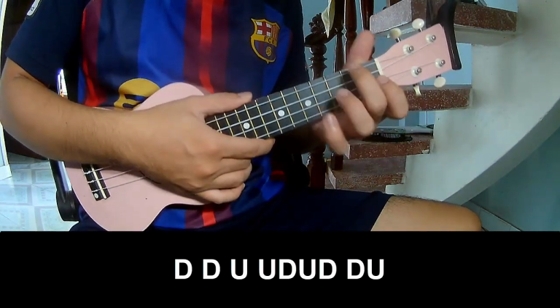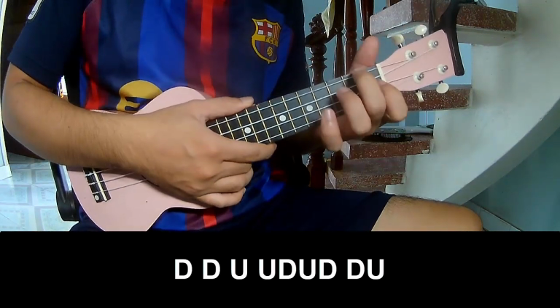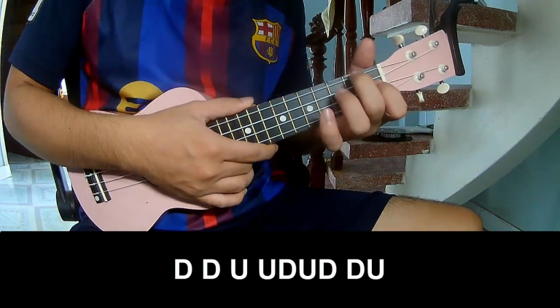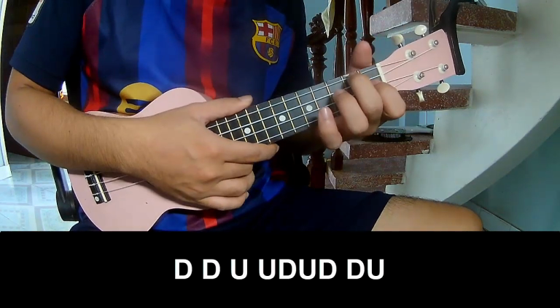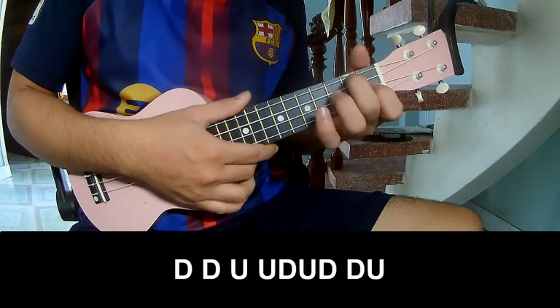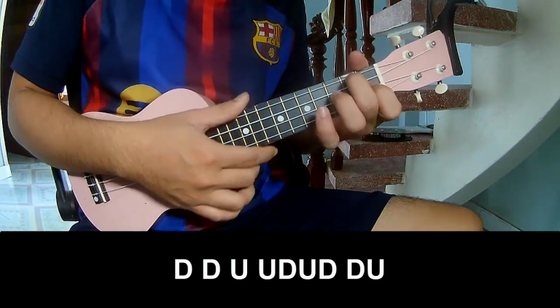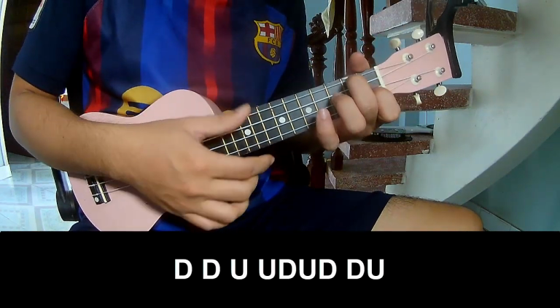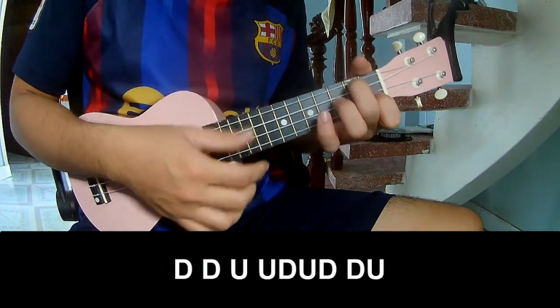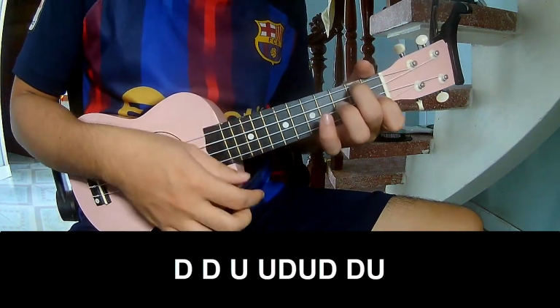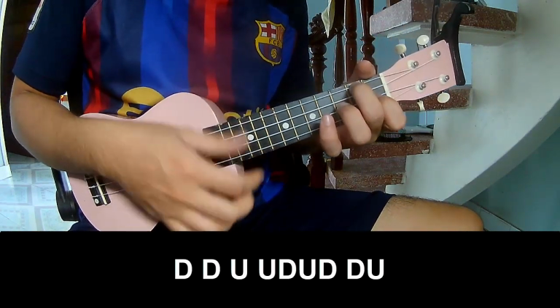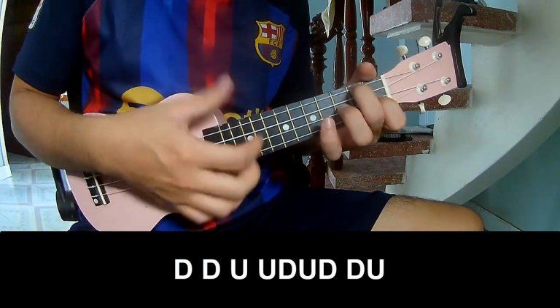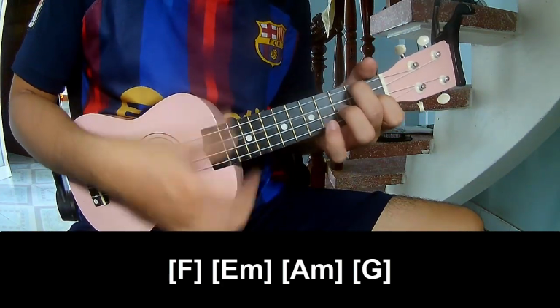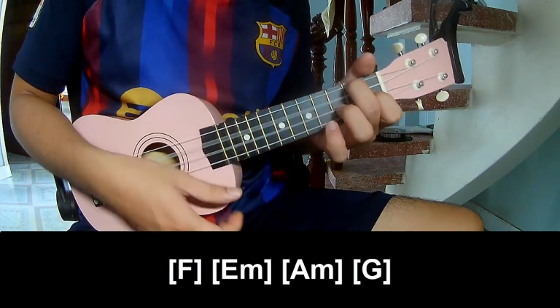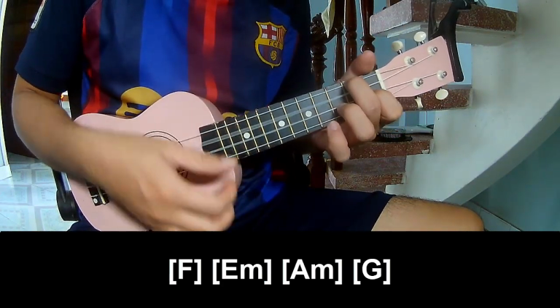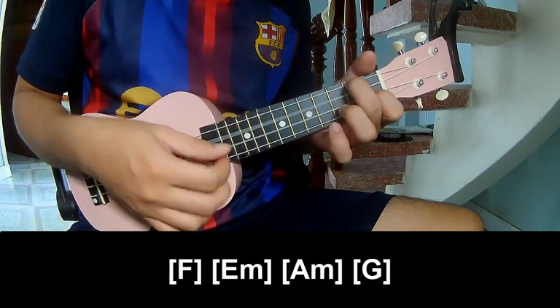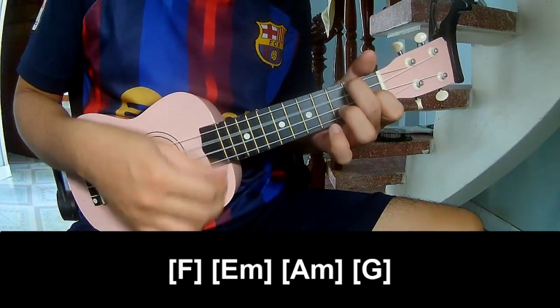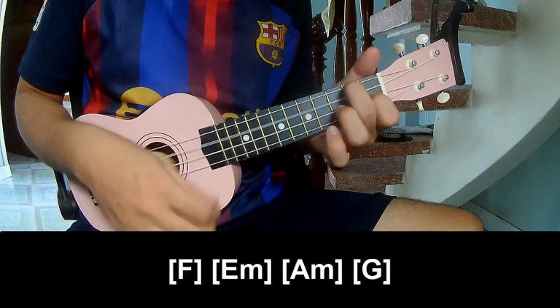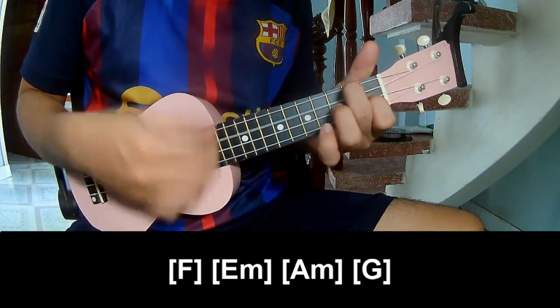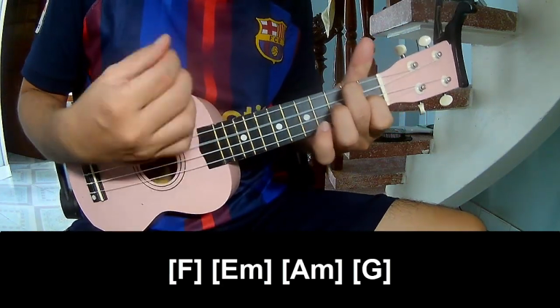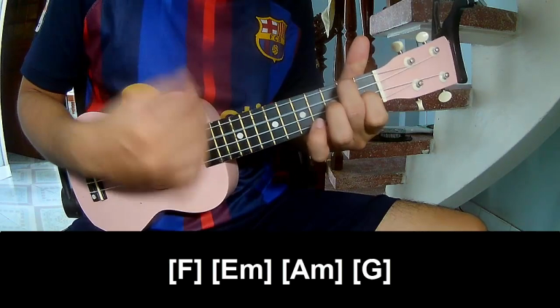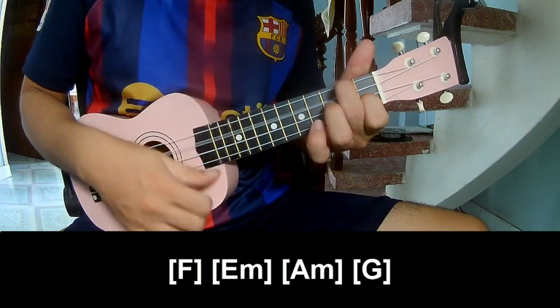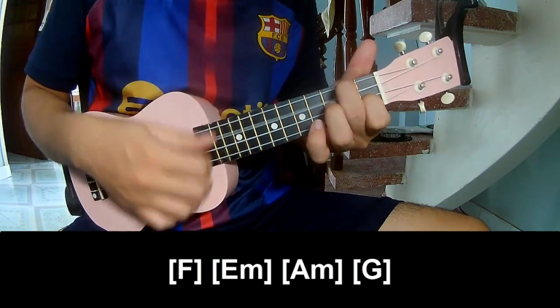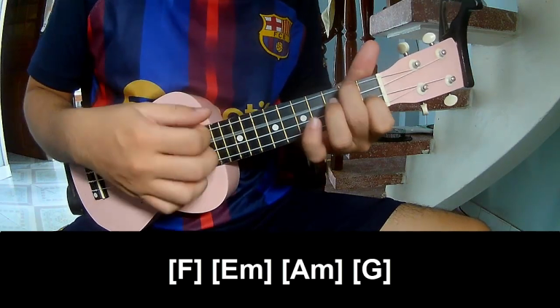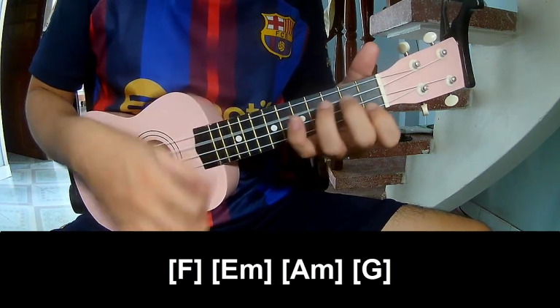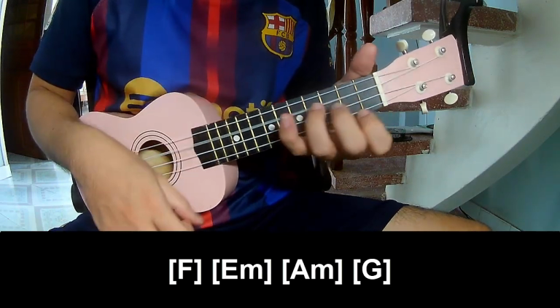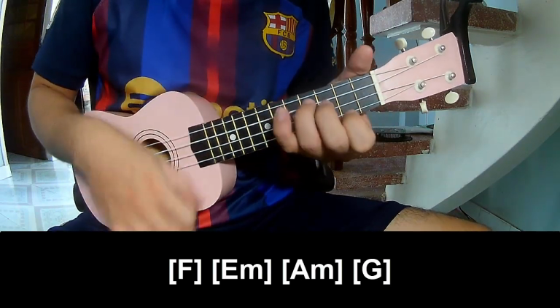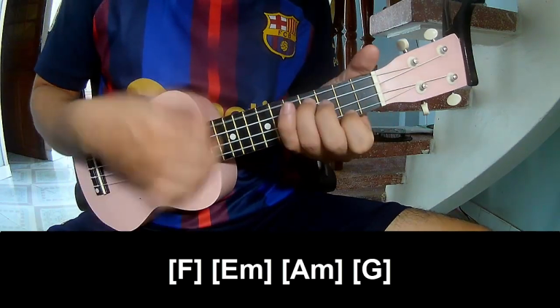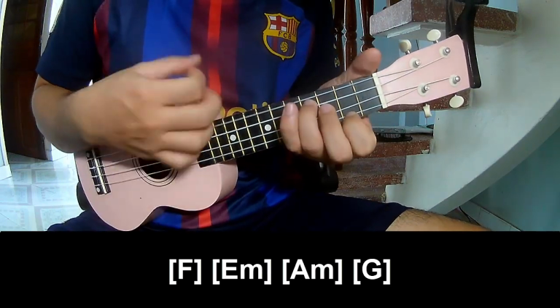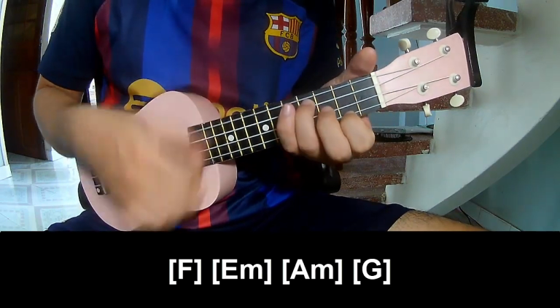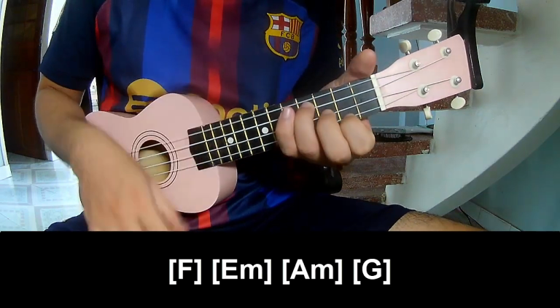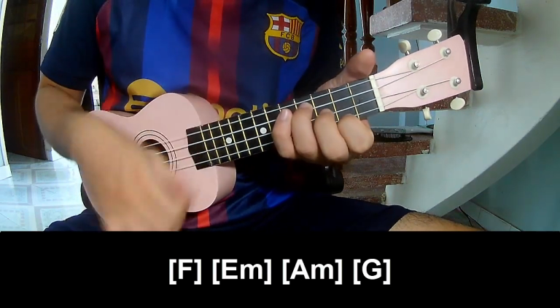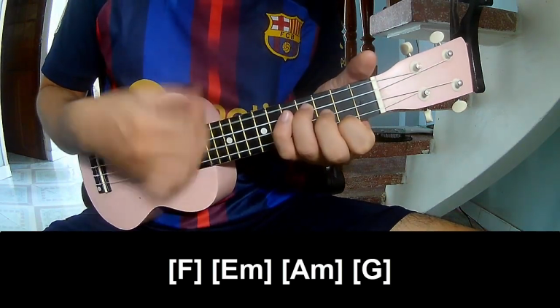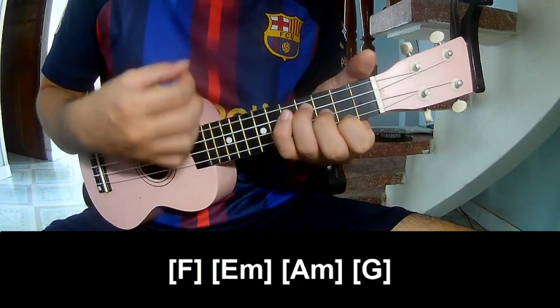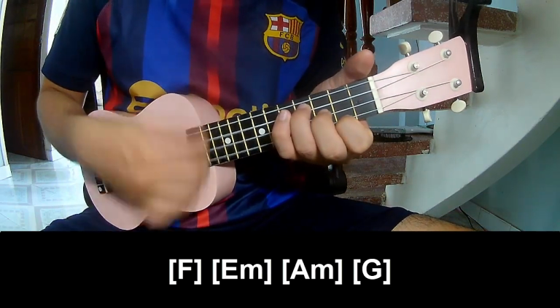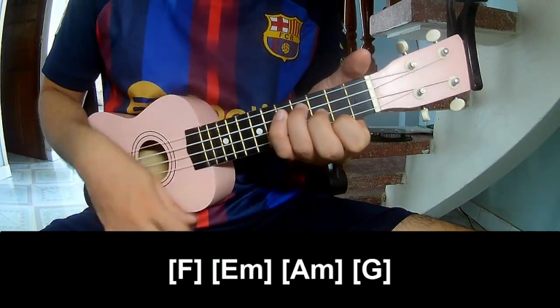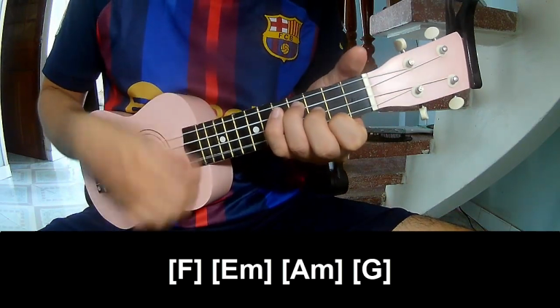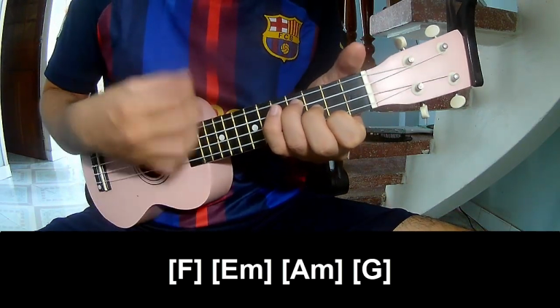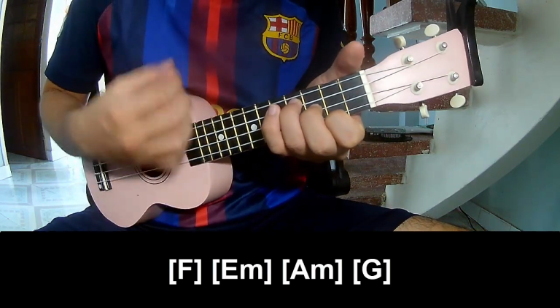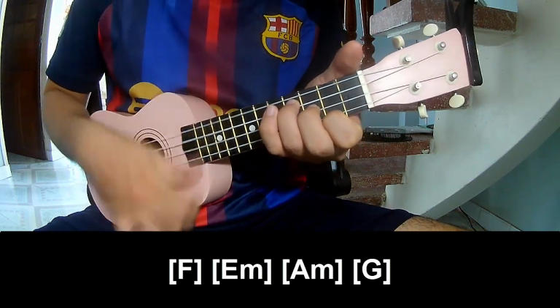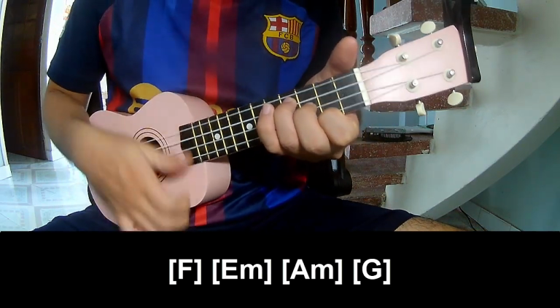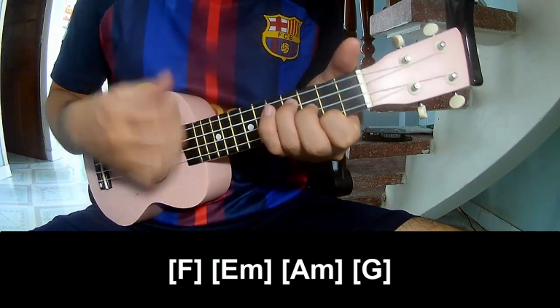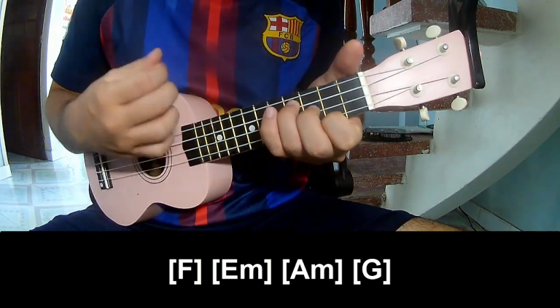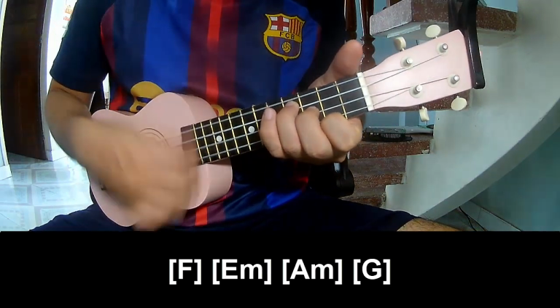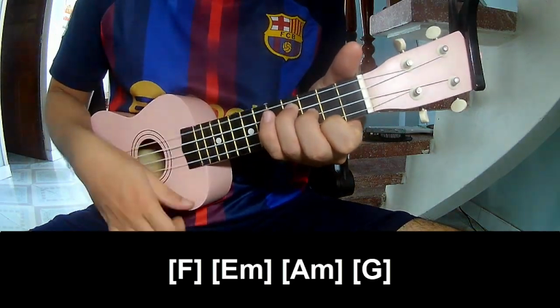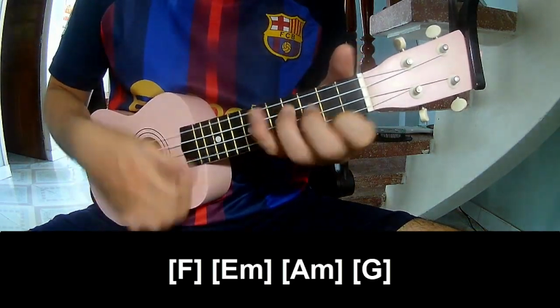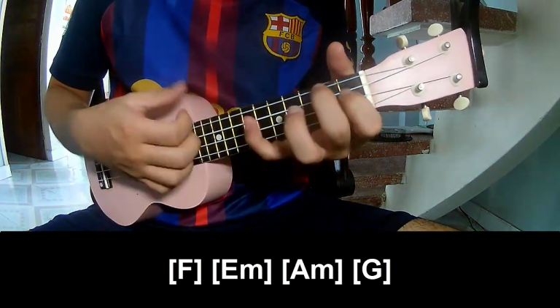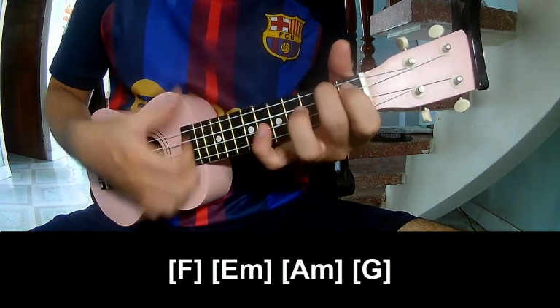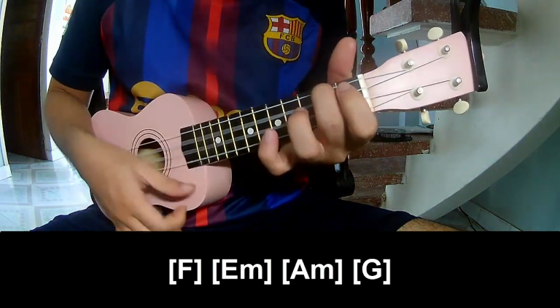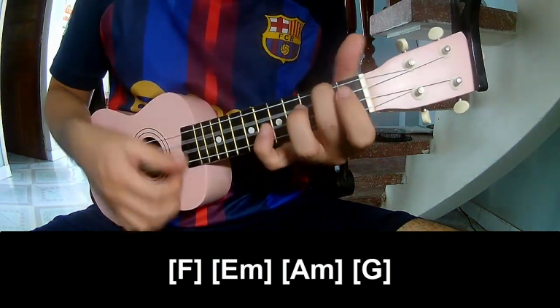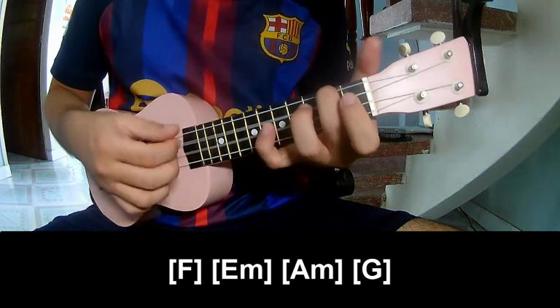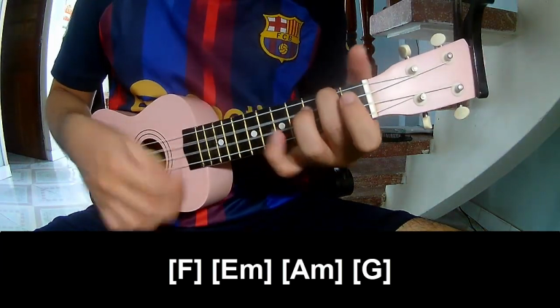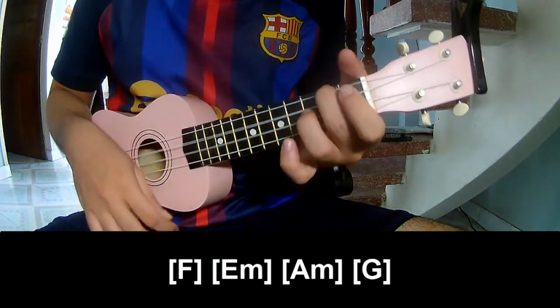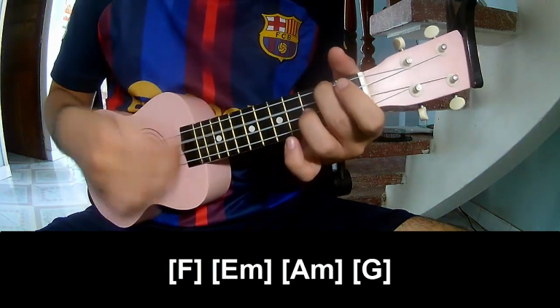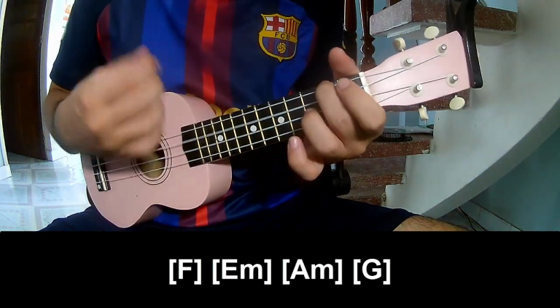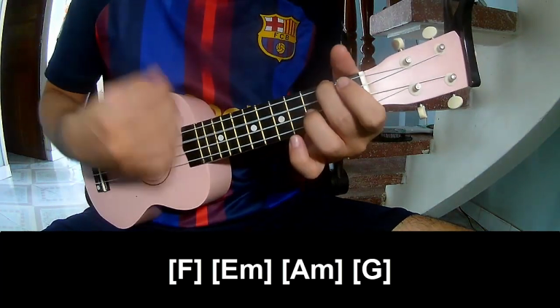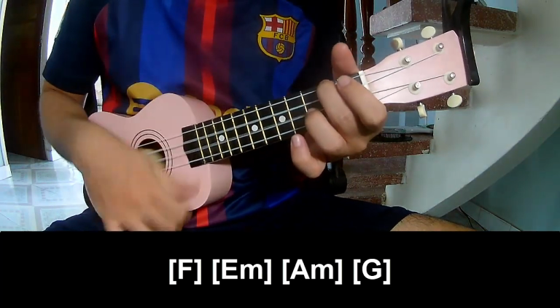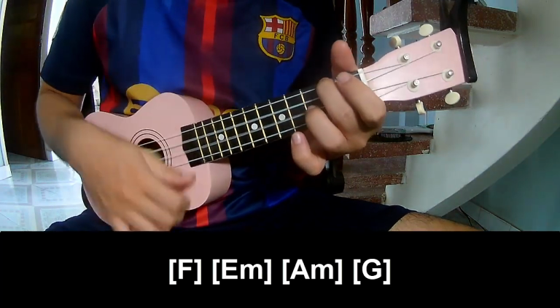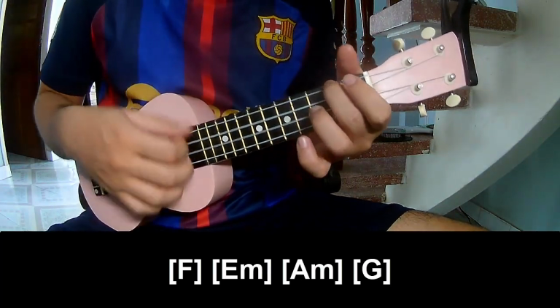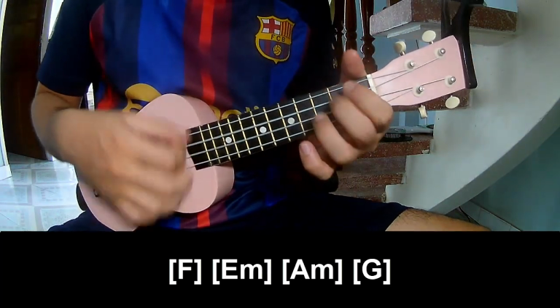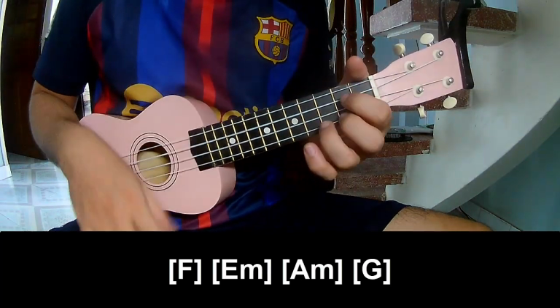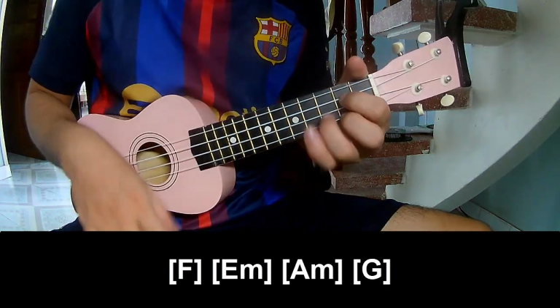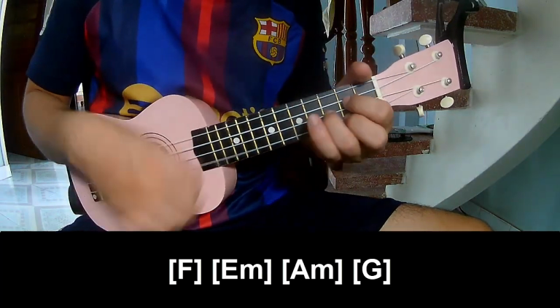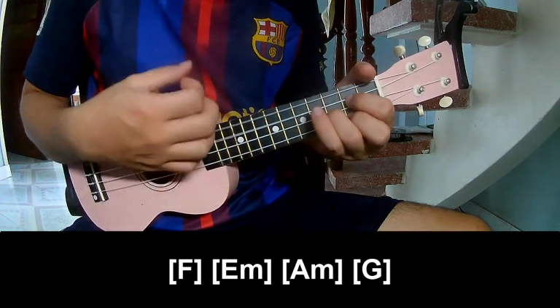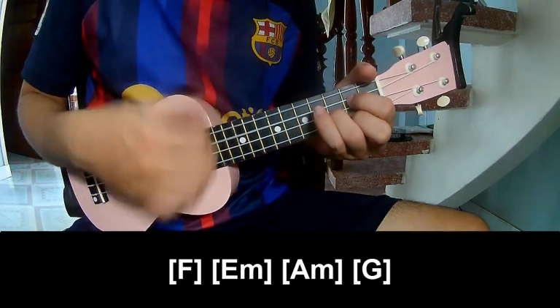And to play the long chord progression: F, Em, Am, and G.